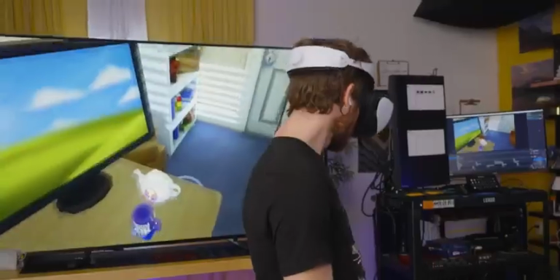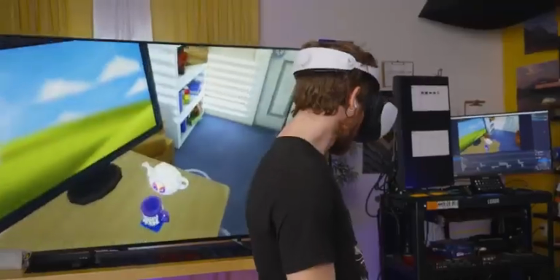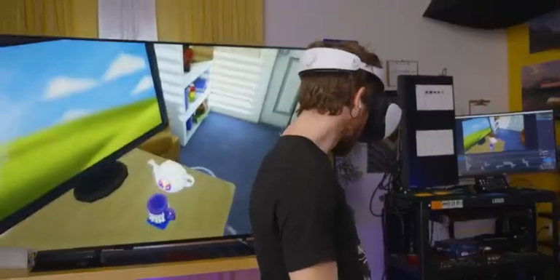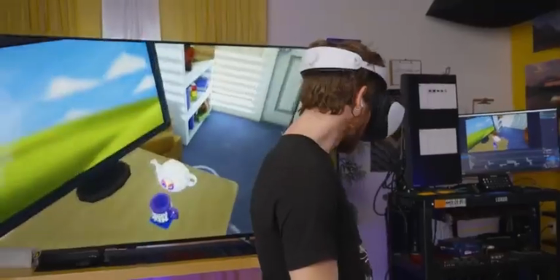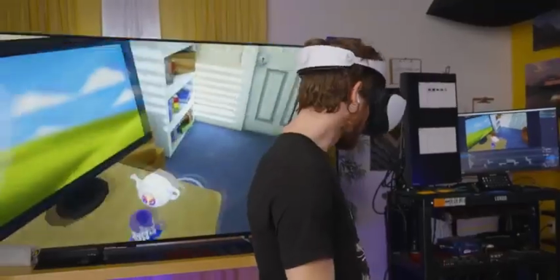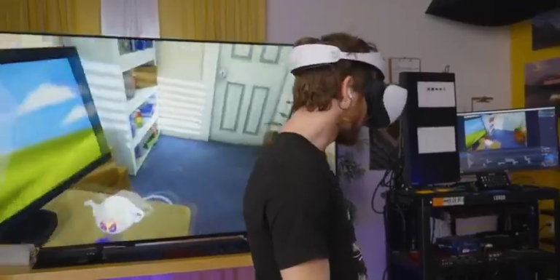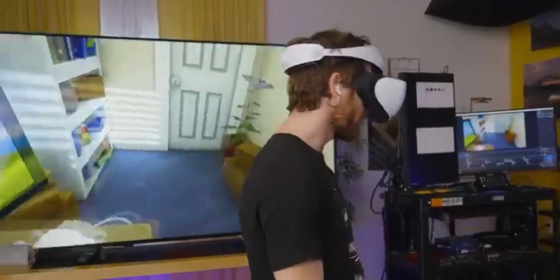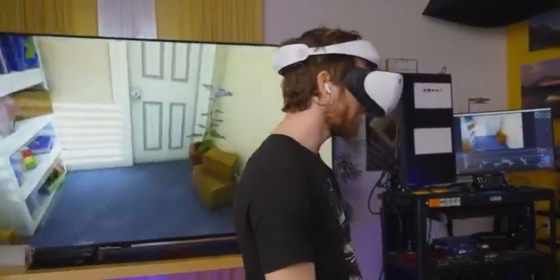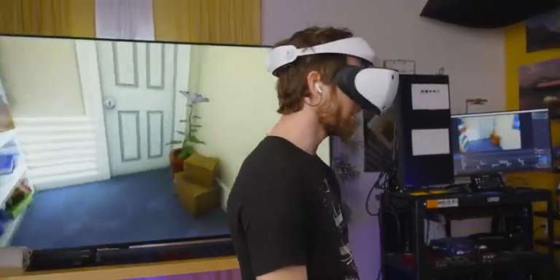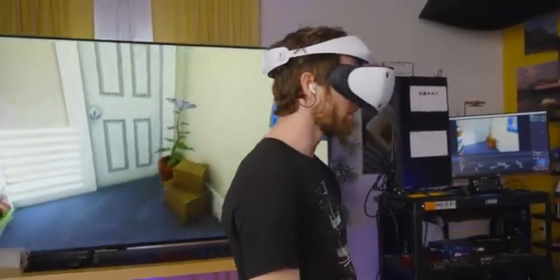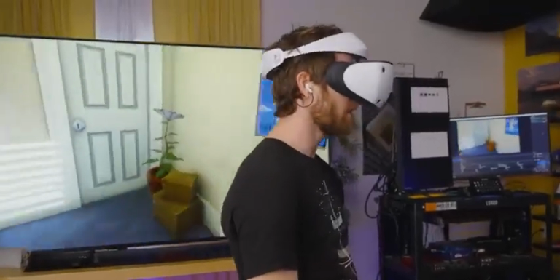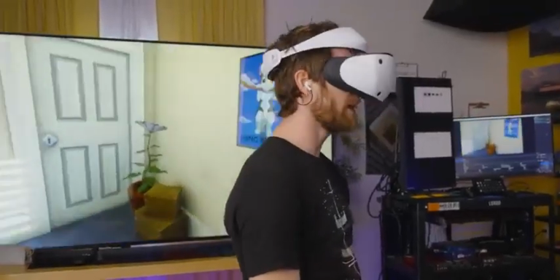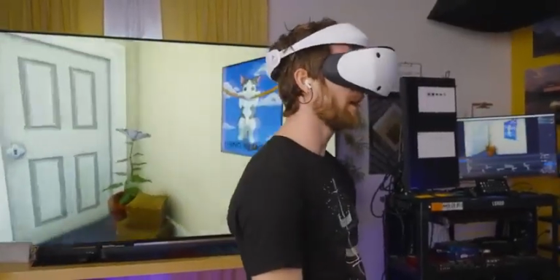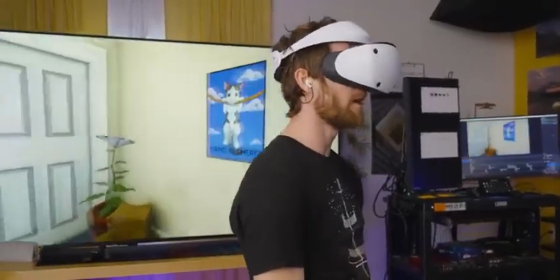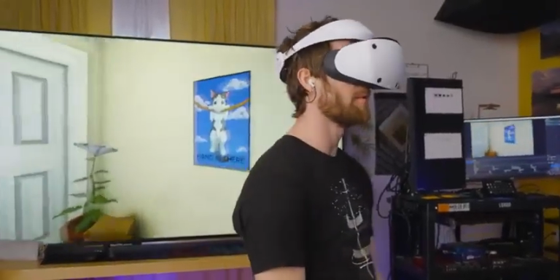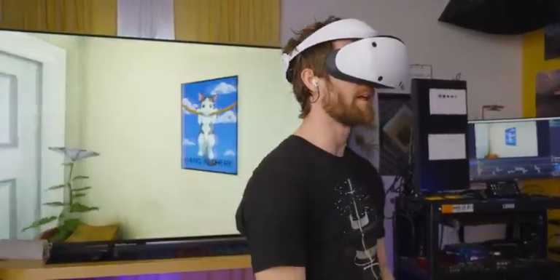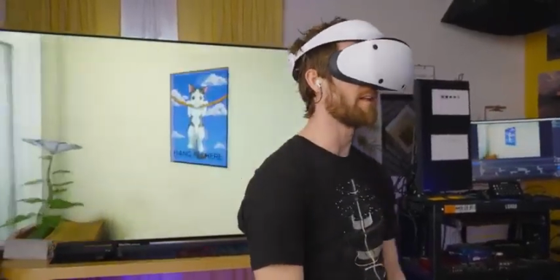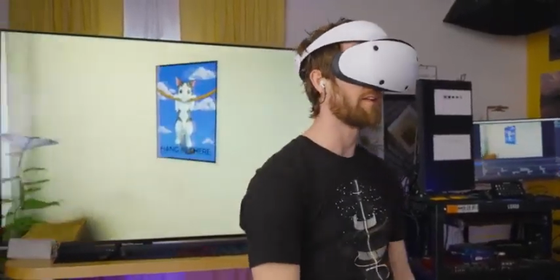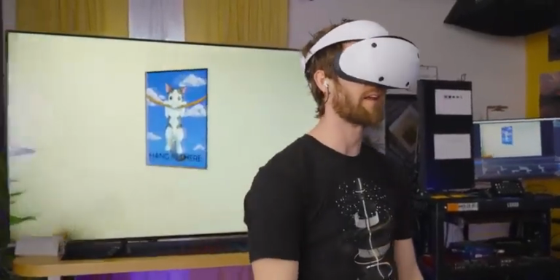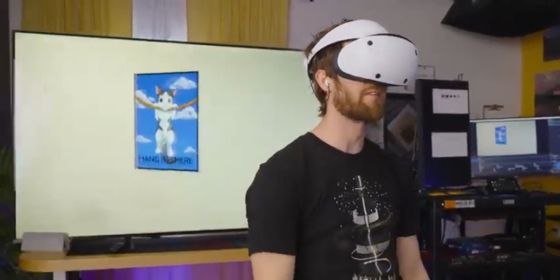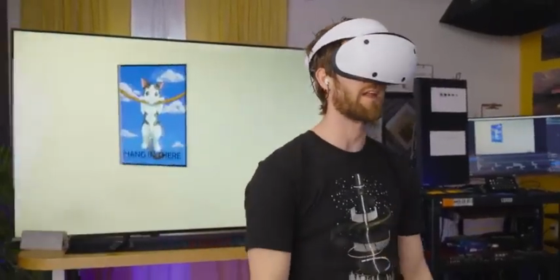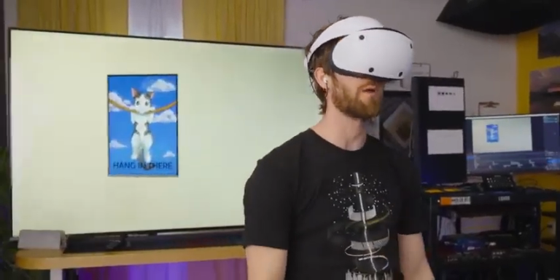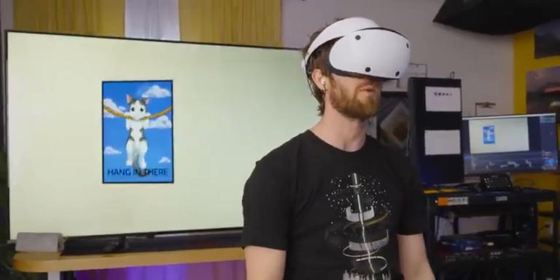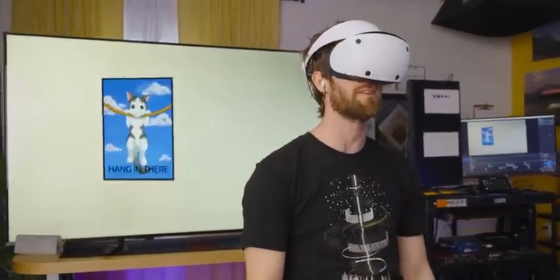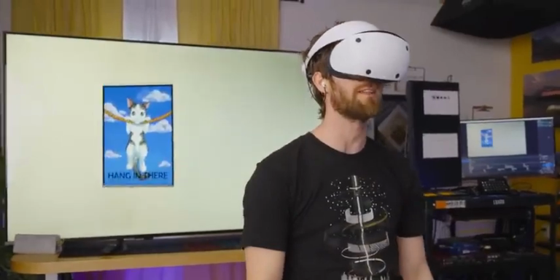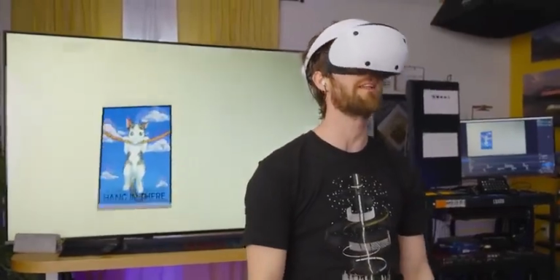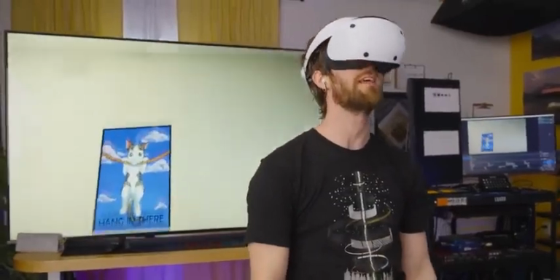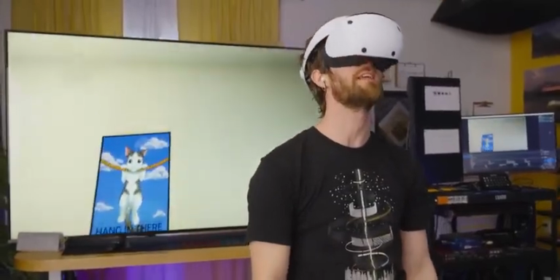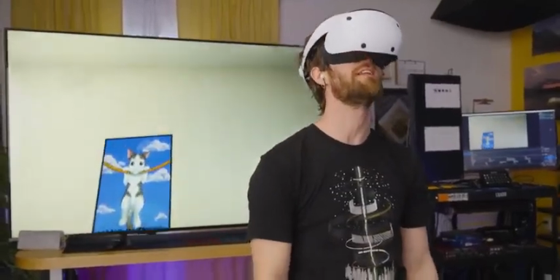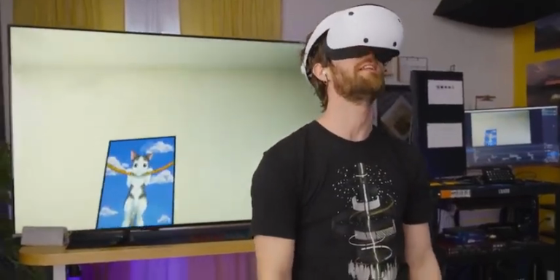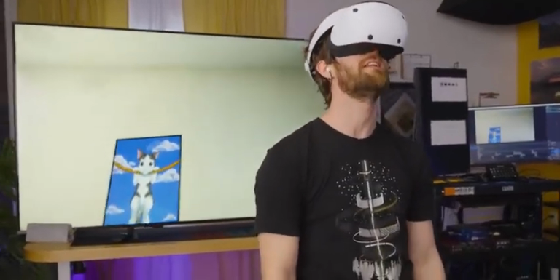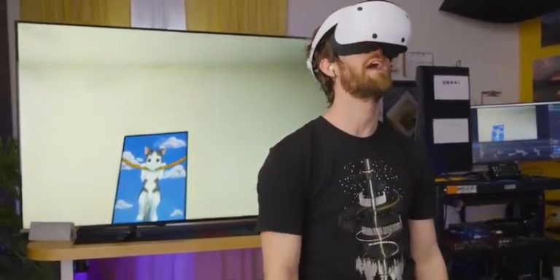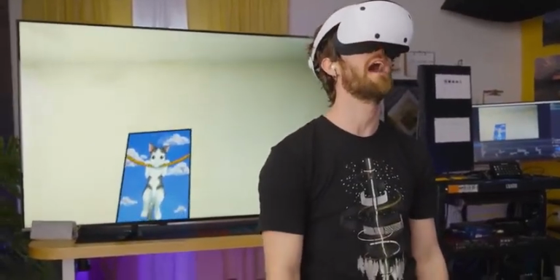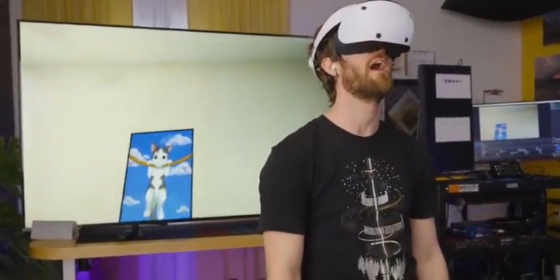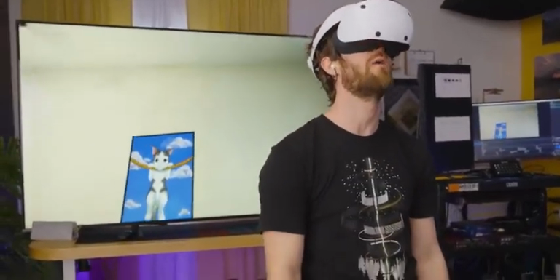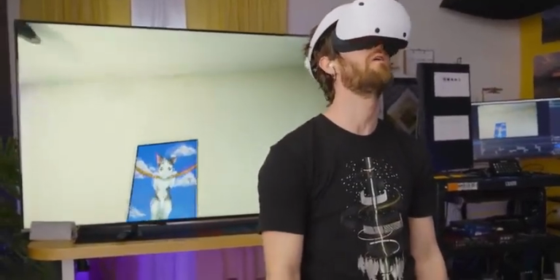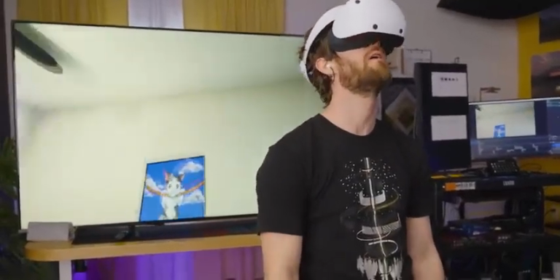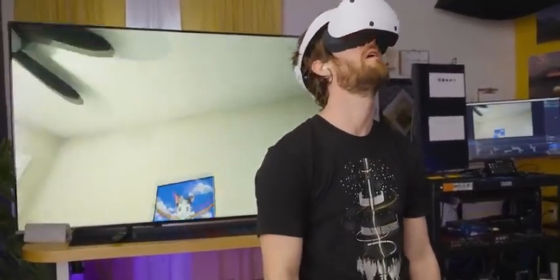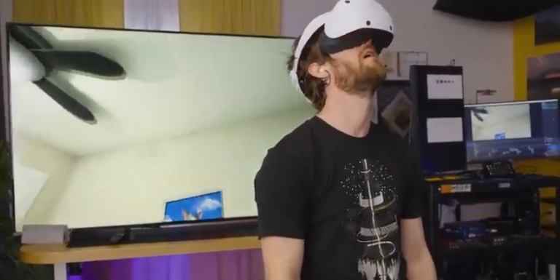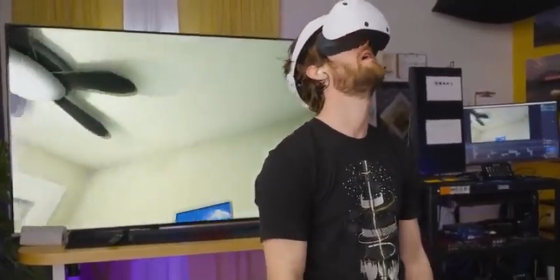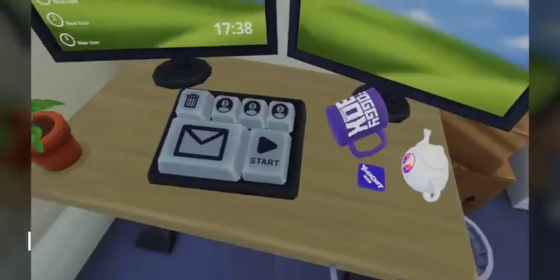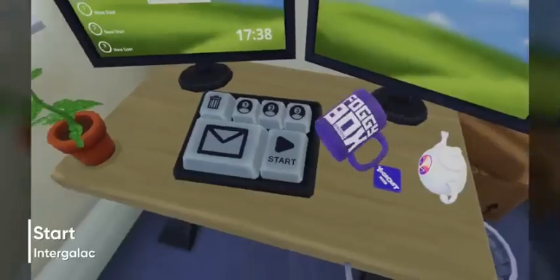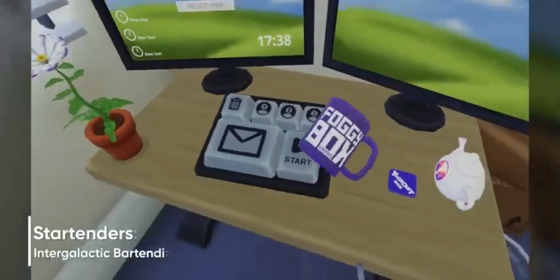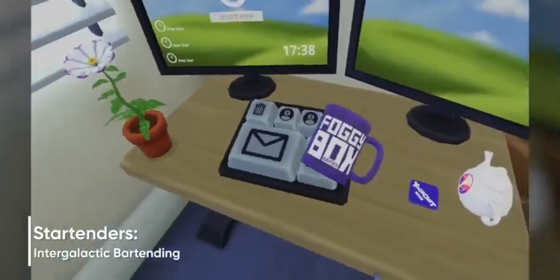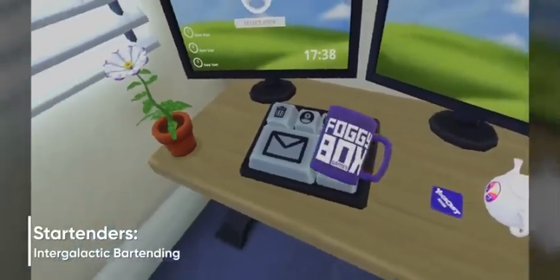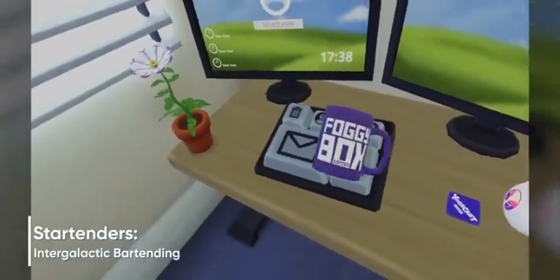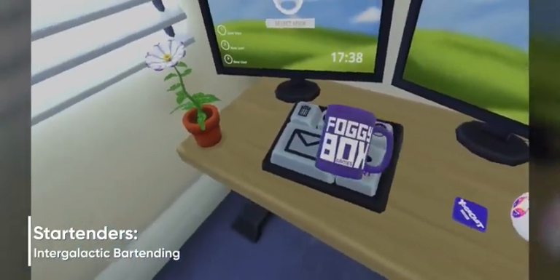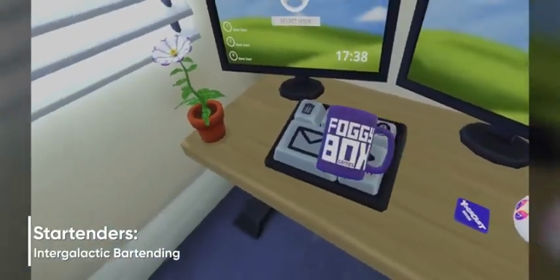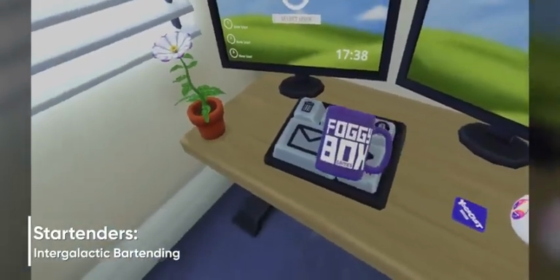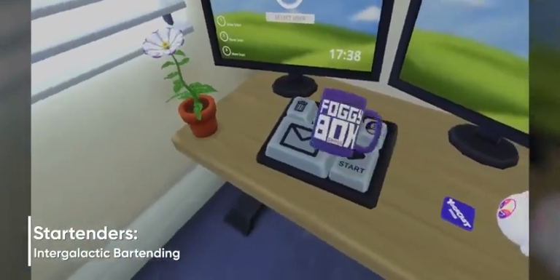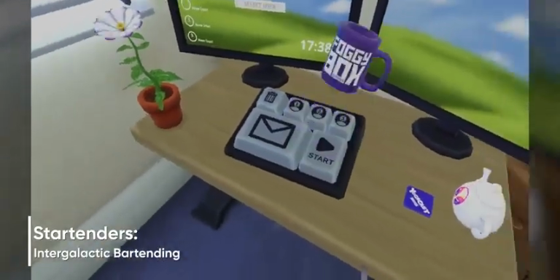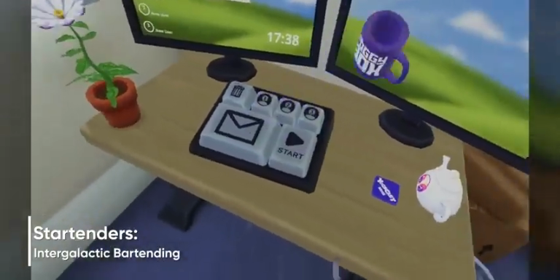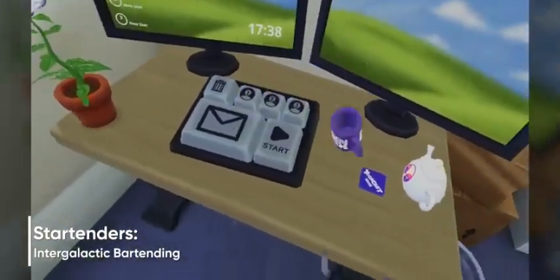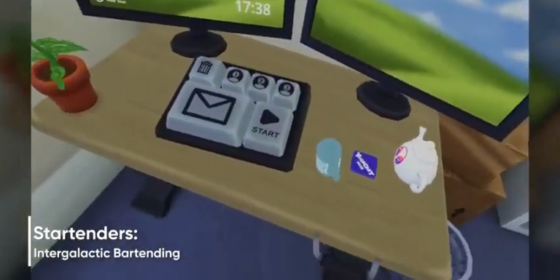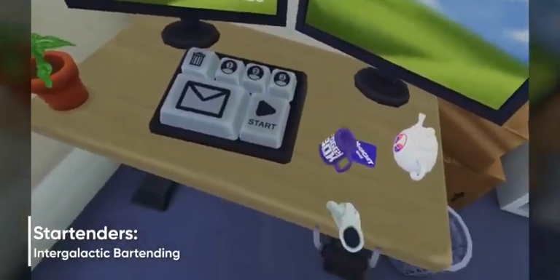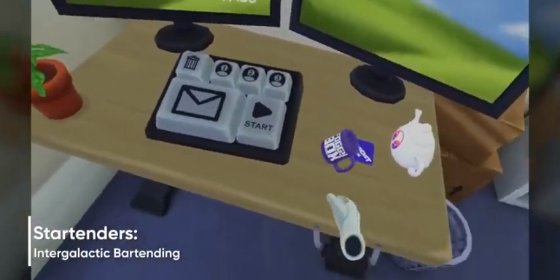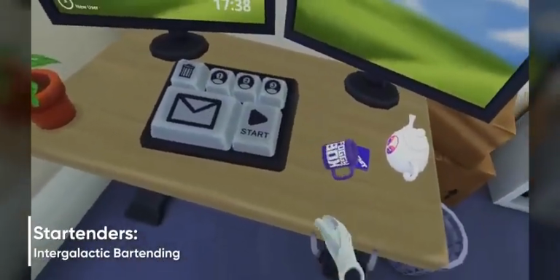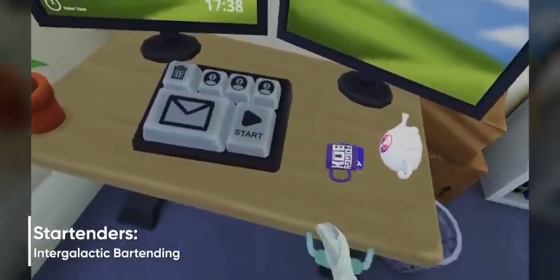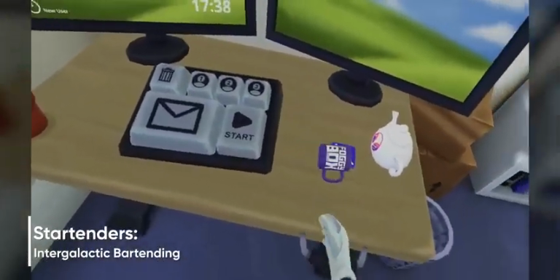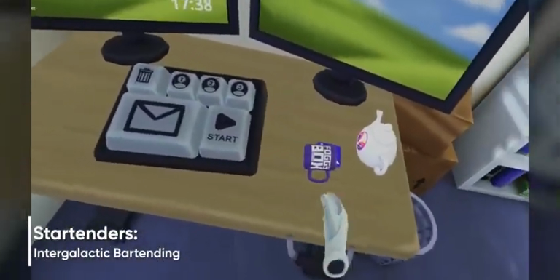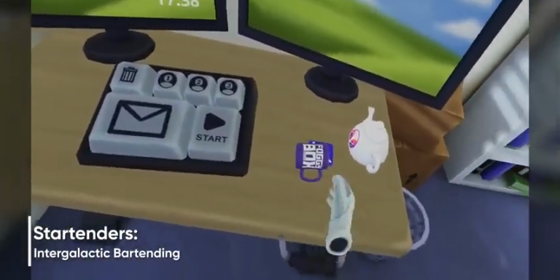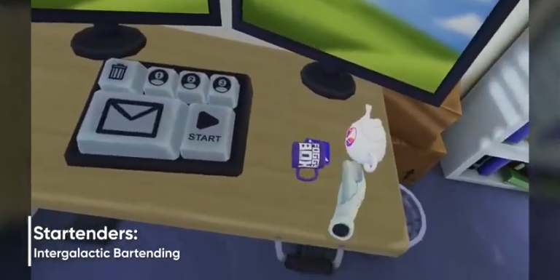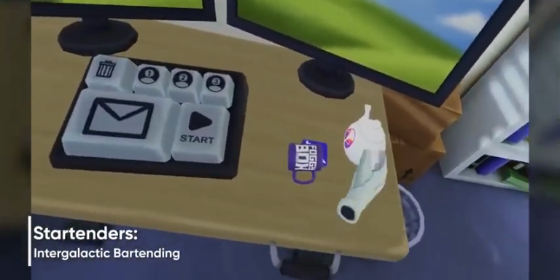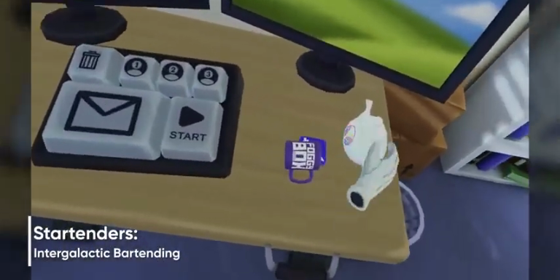I want this display on my Index and I want it now. It's just so clean.